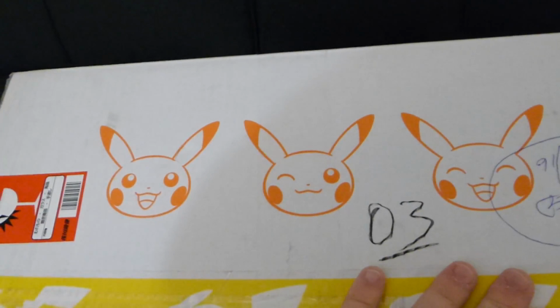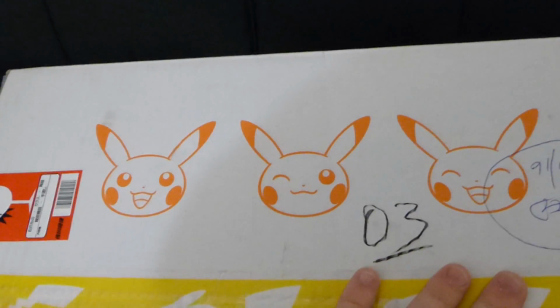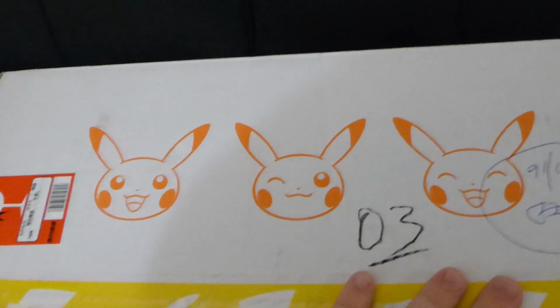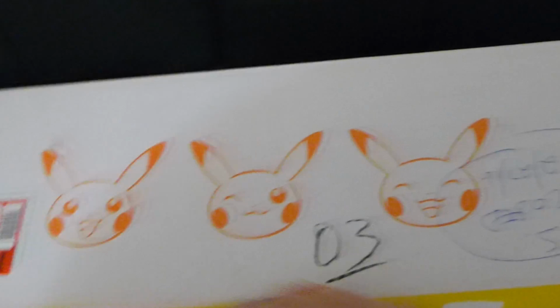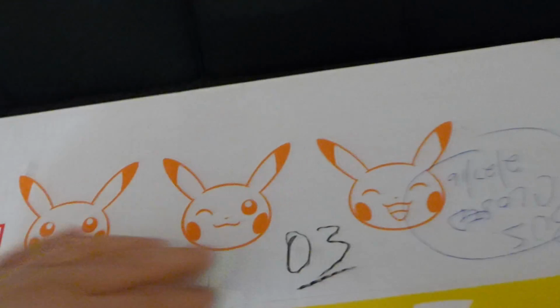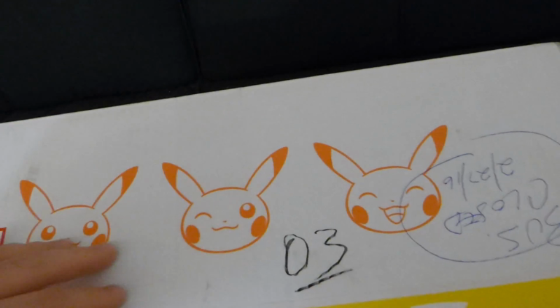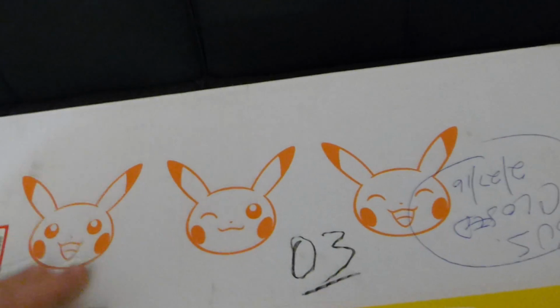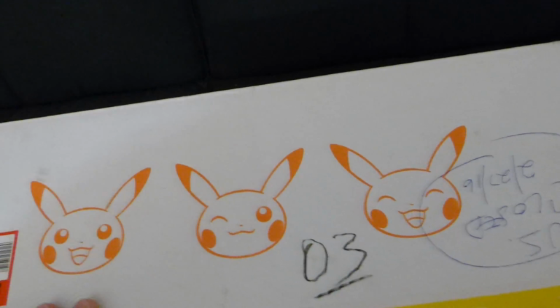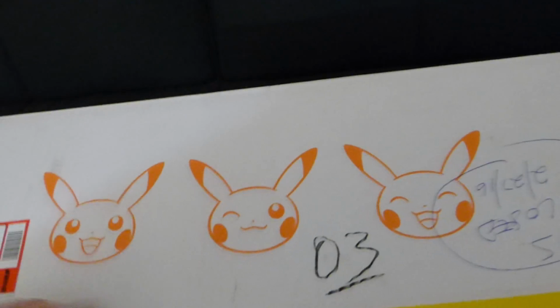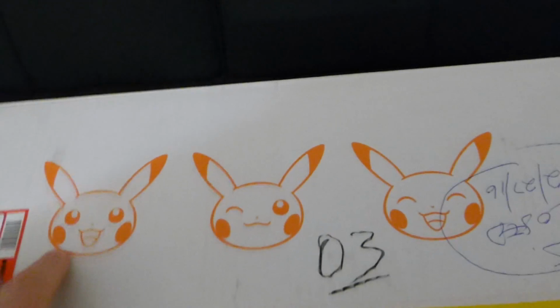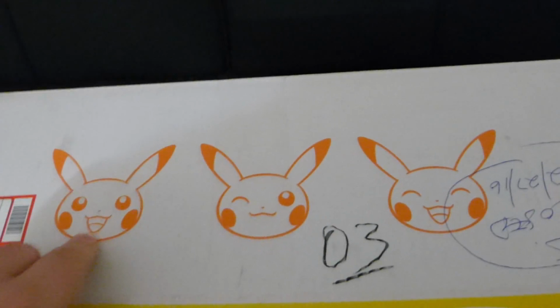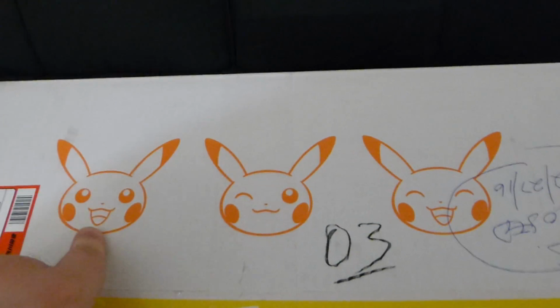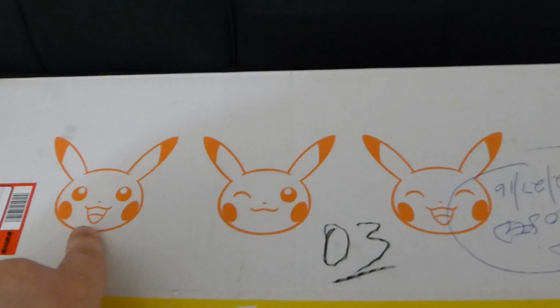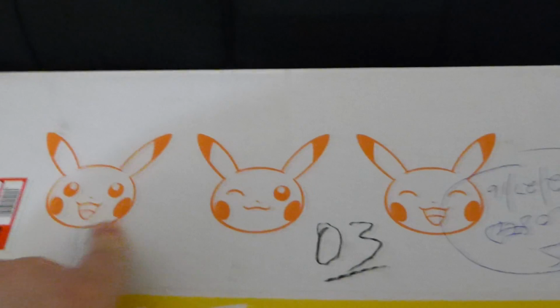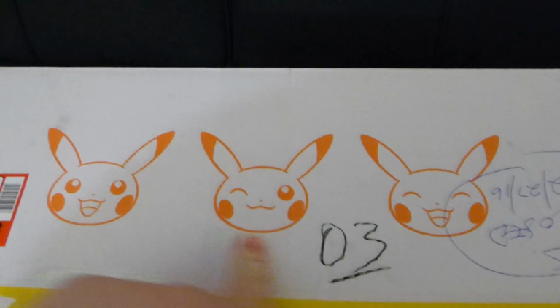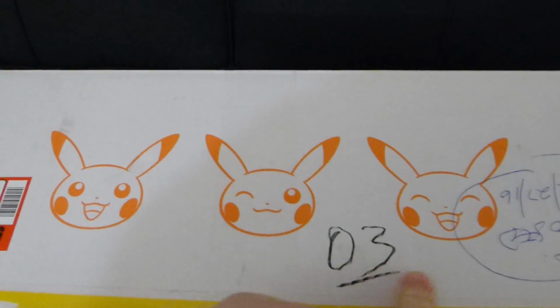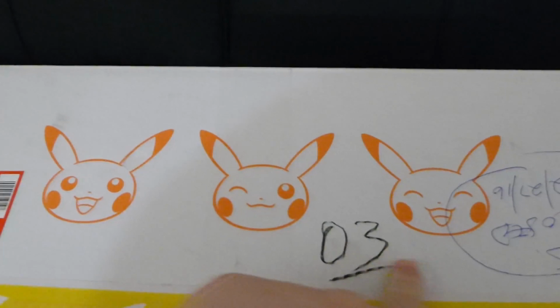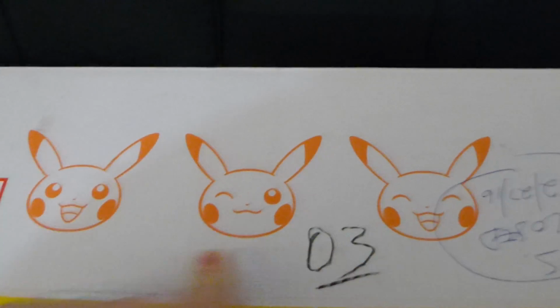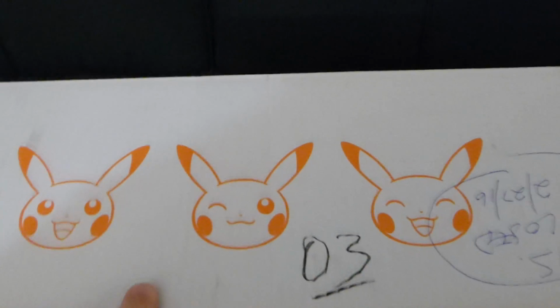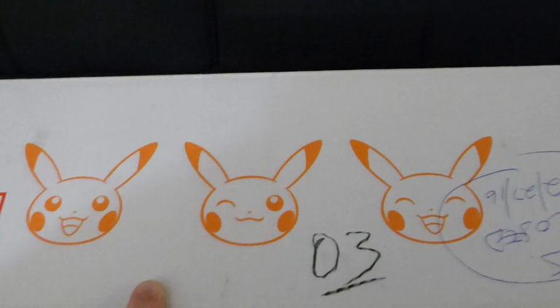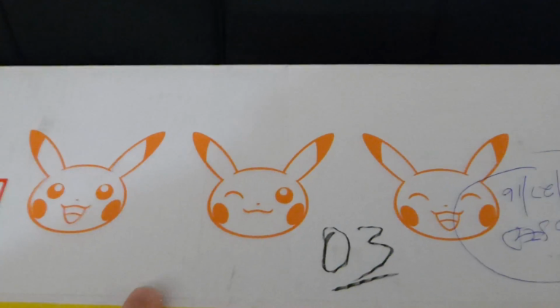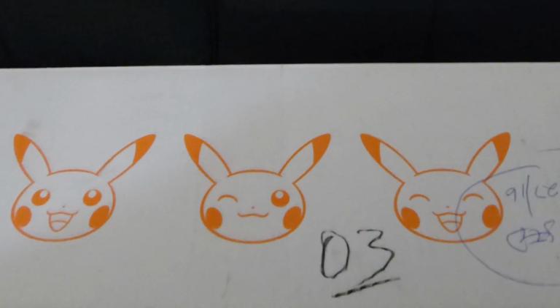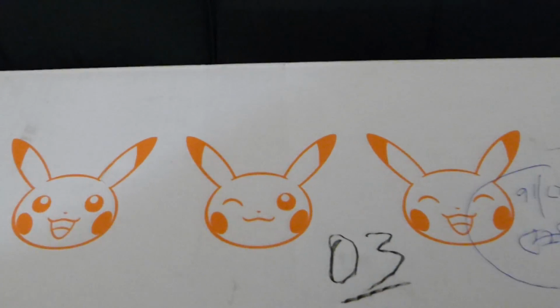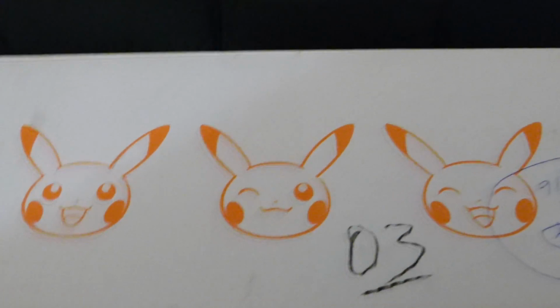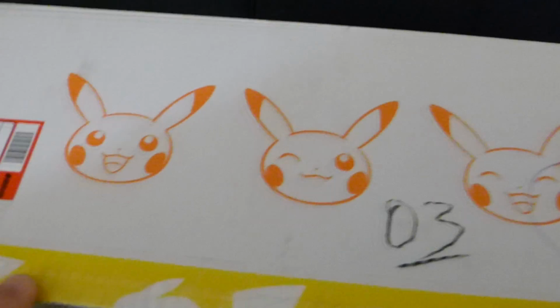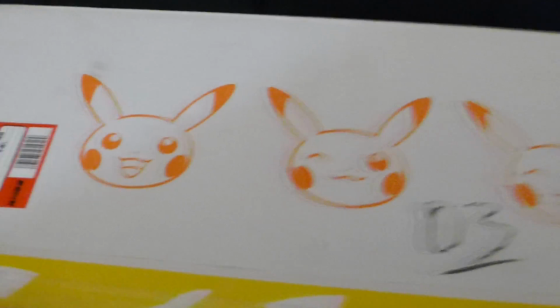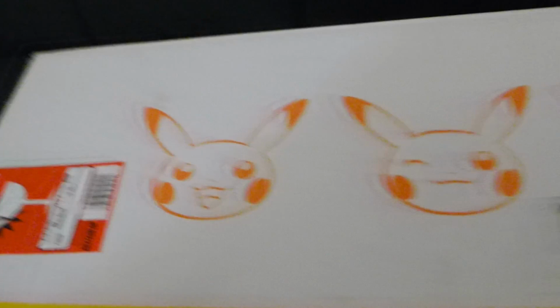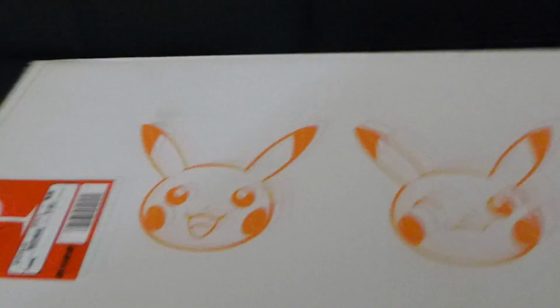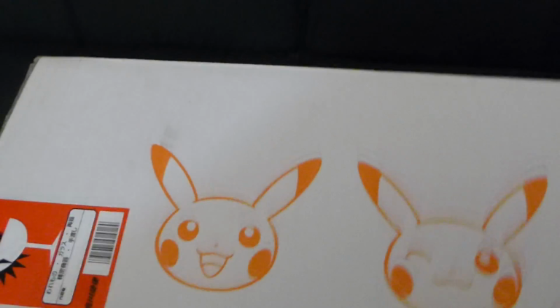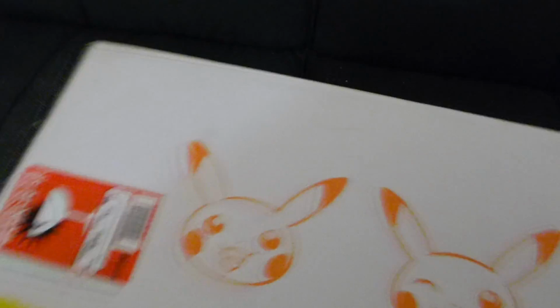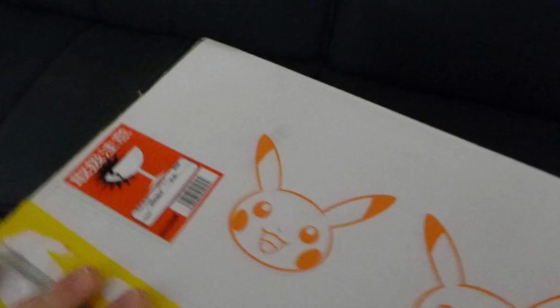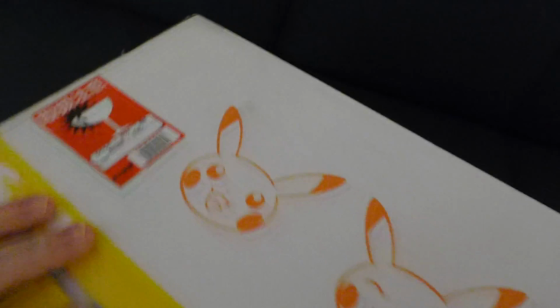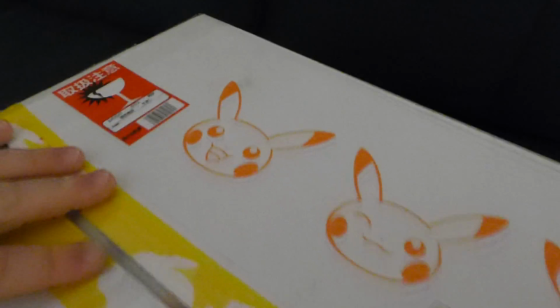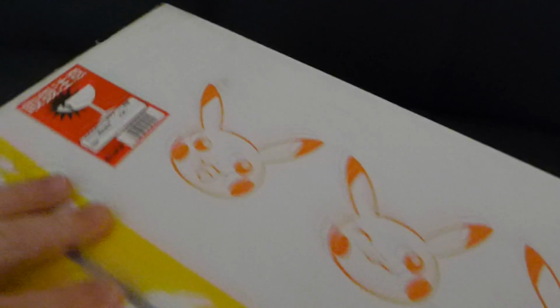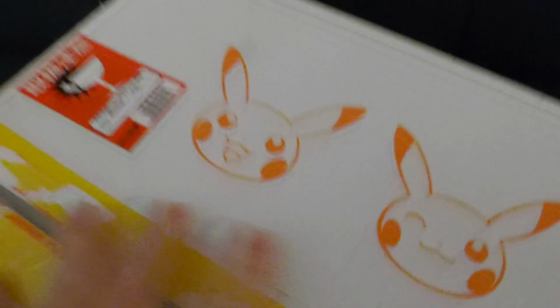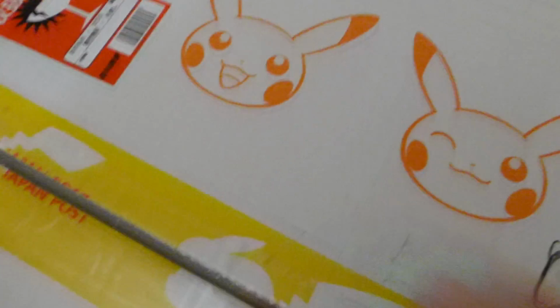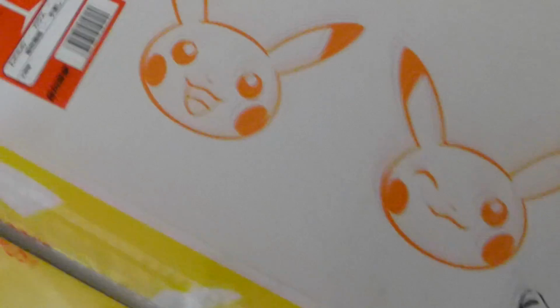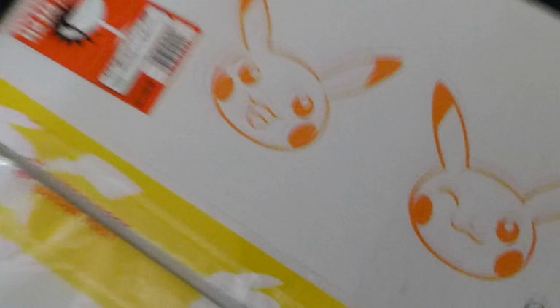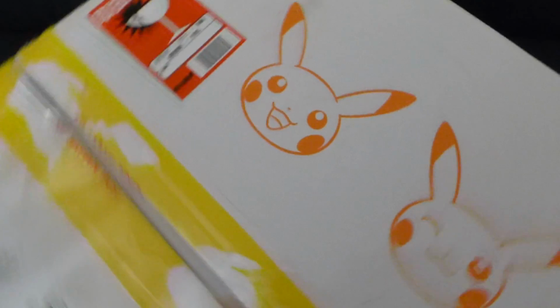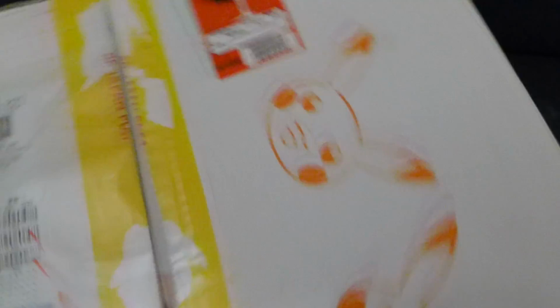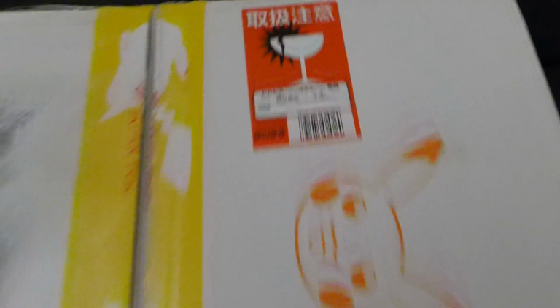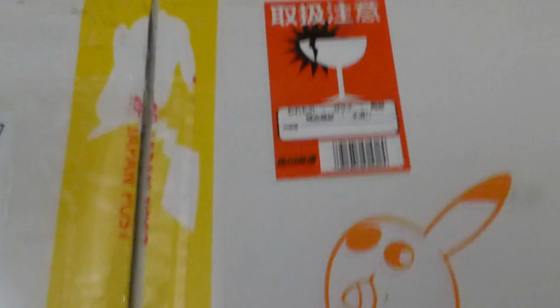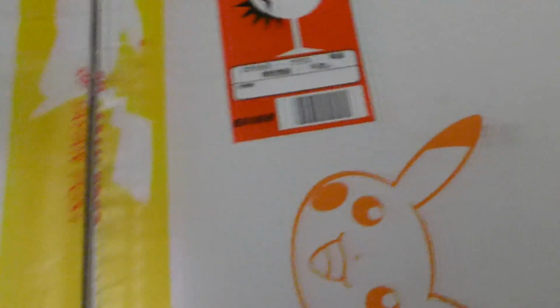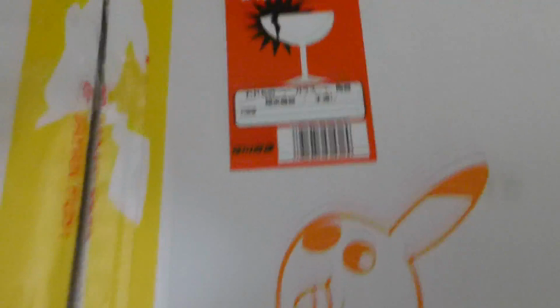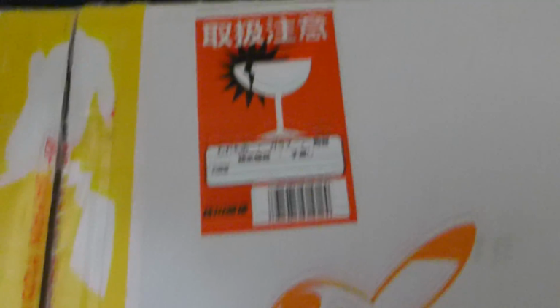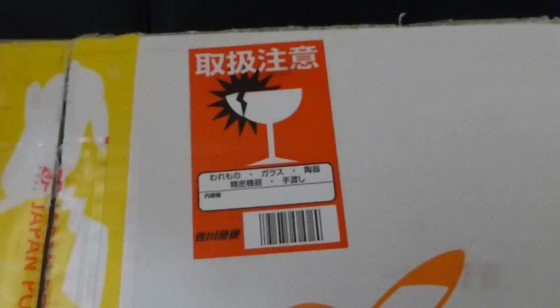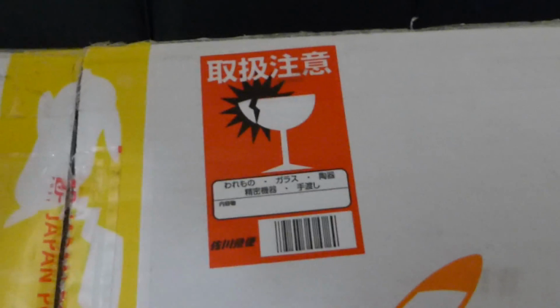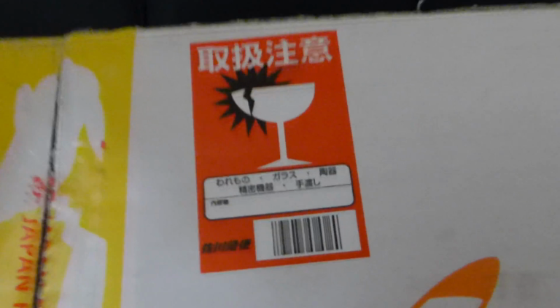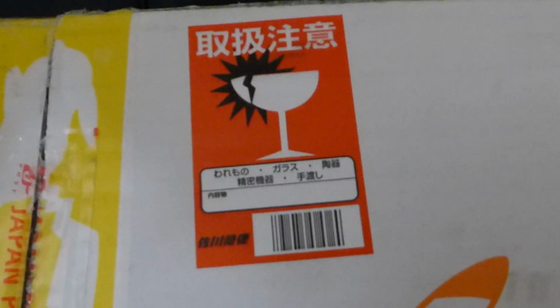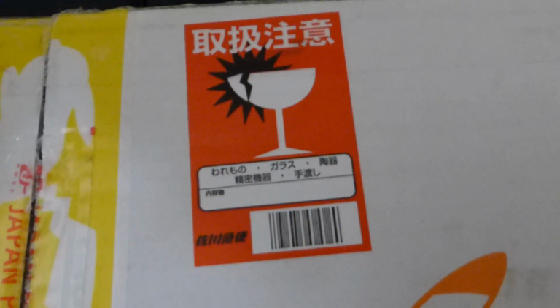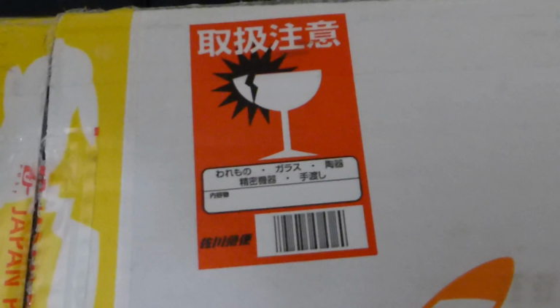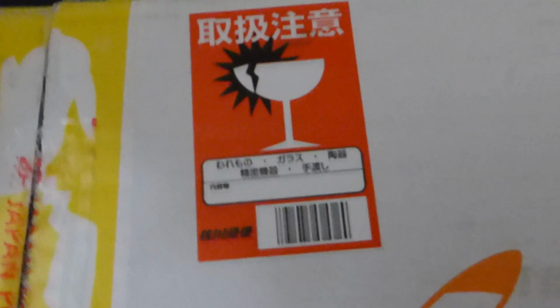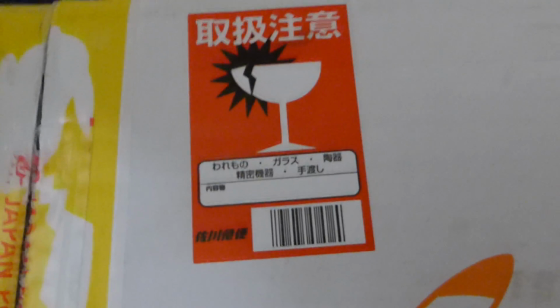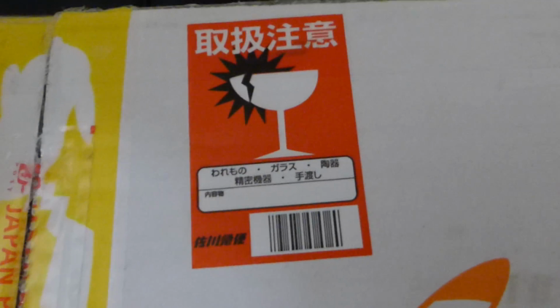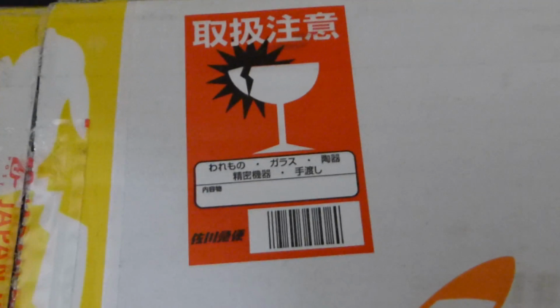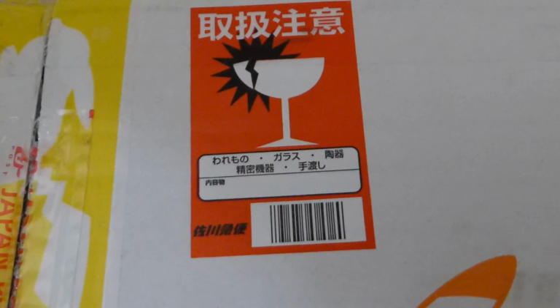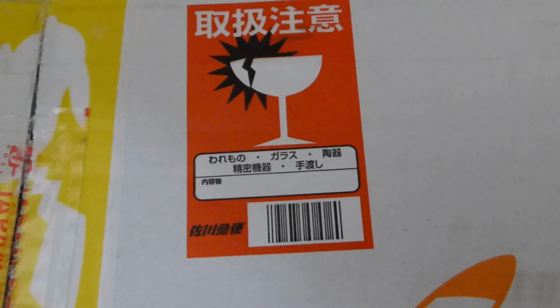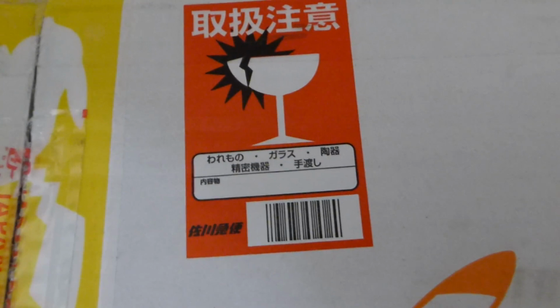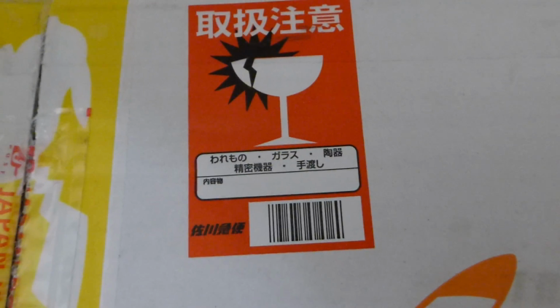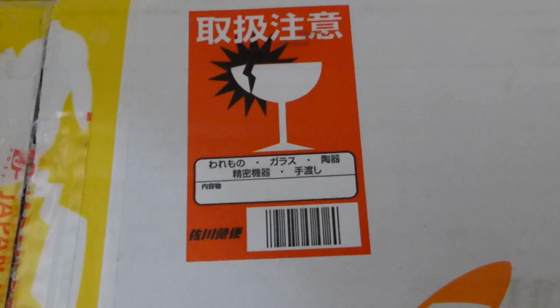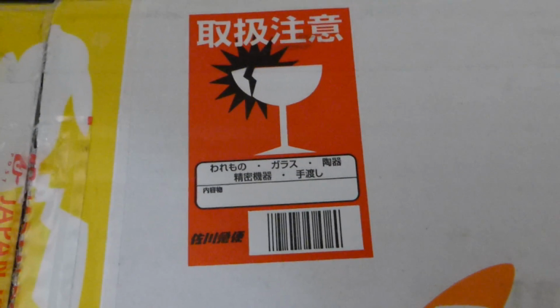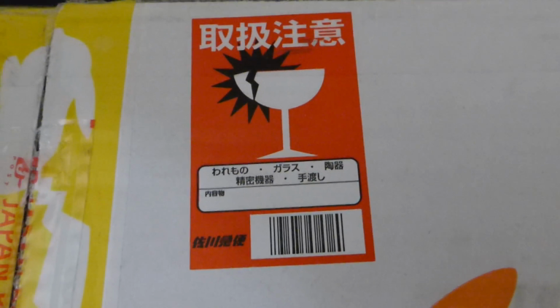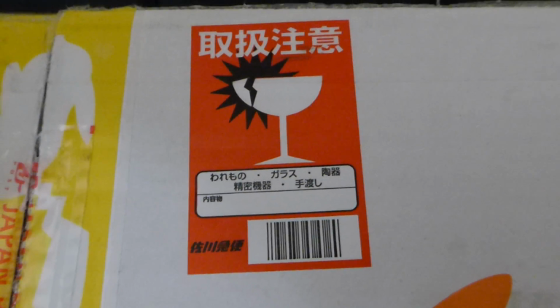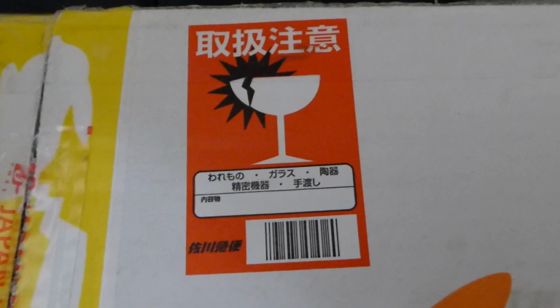You can see there are like three Pikachu designs here on the box. I assume this marking was put there by the Japanese postal service.